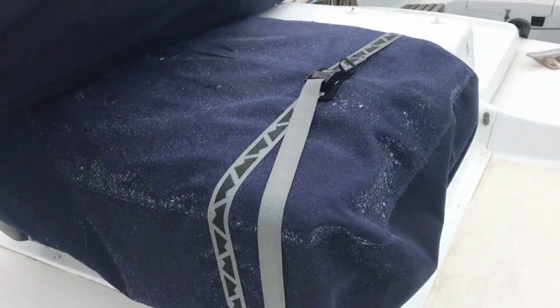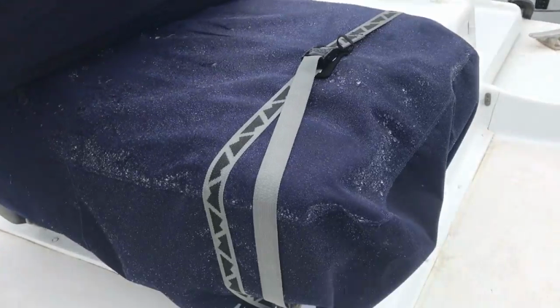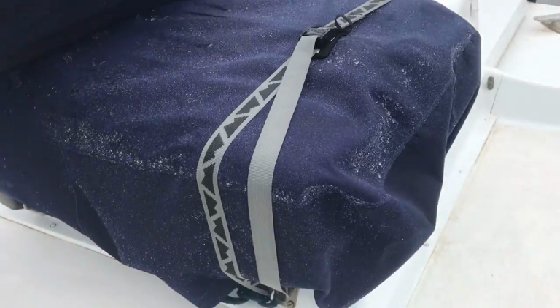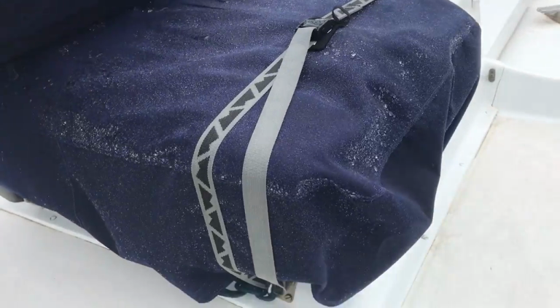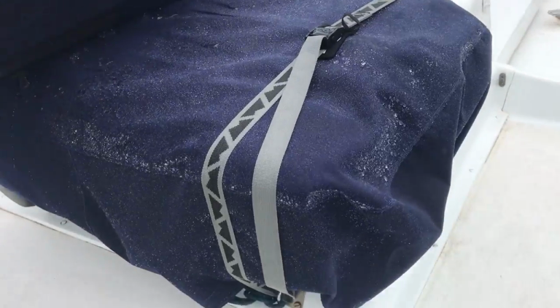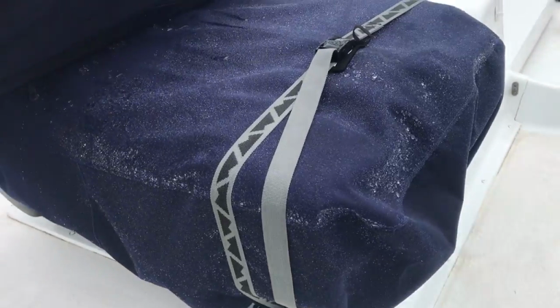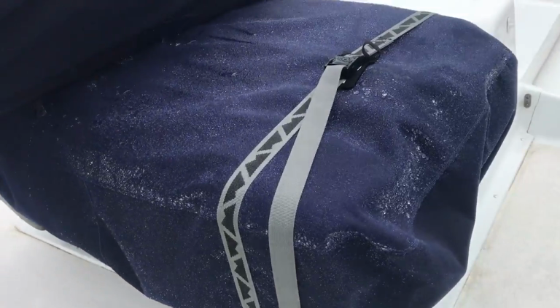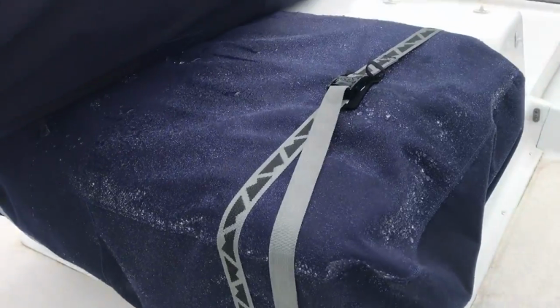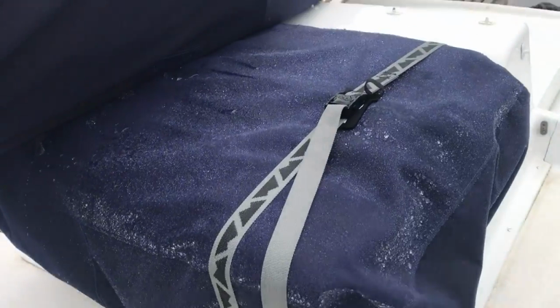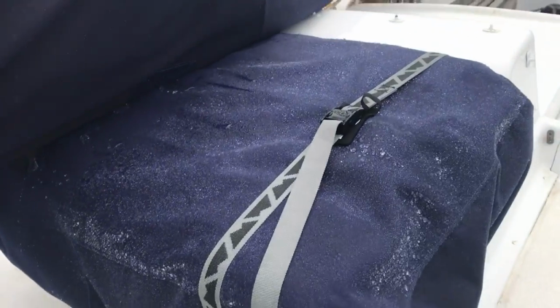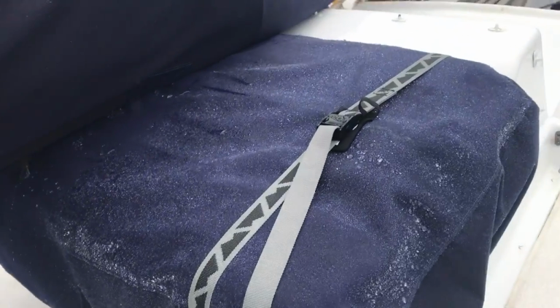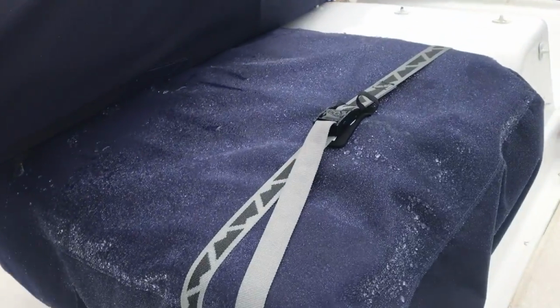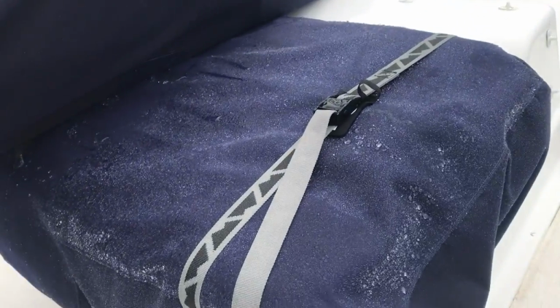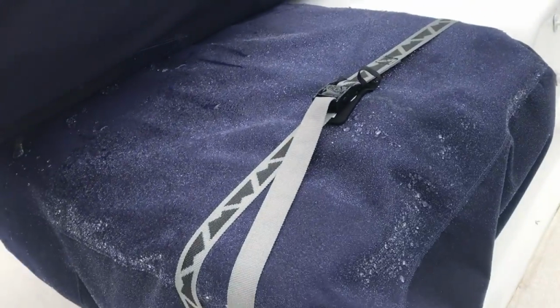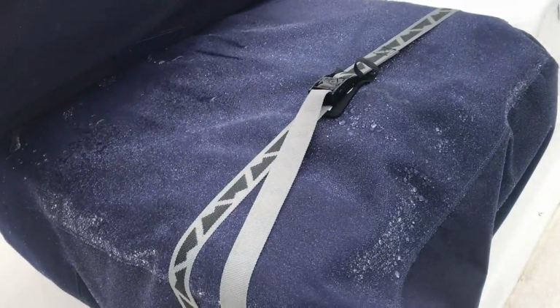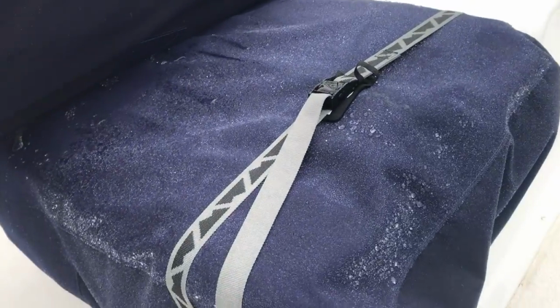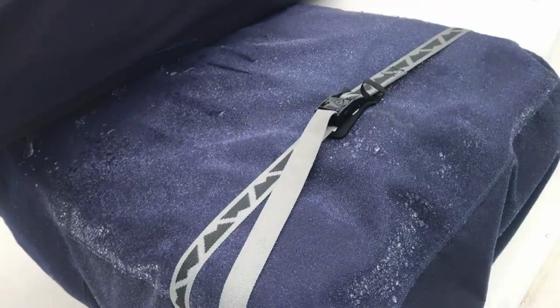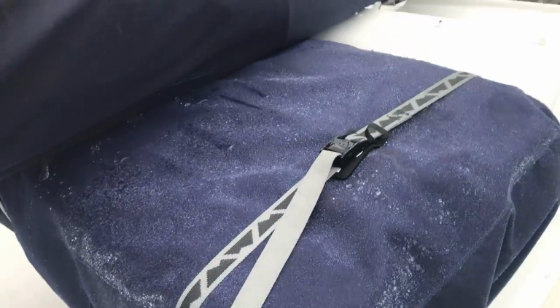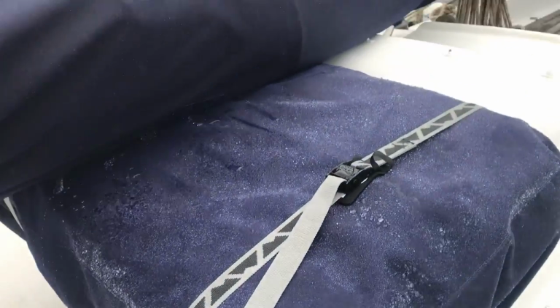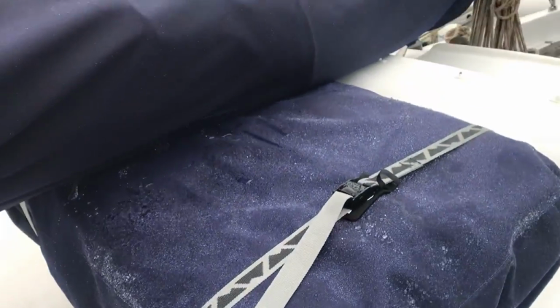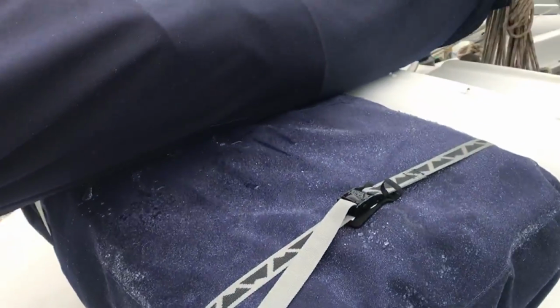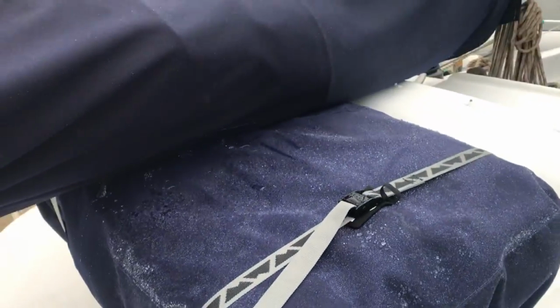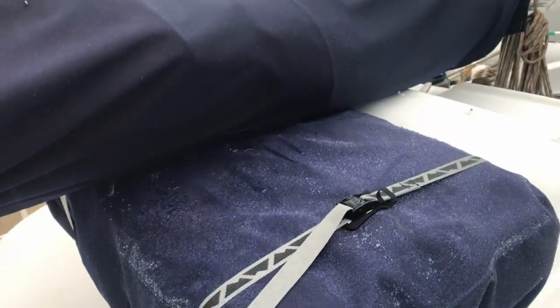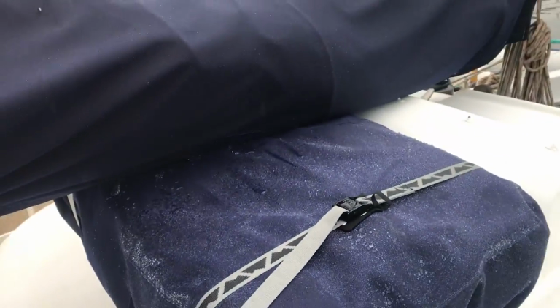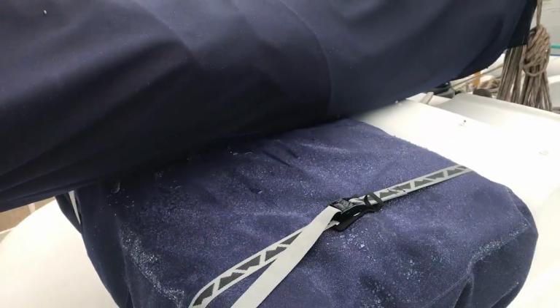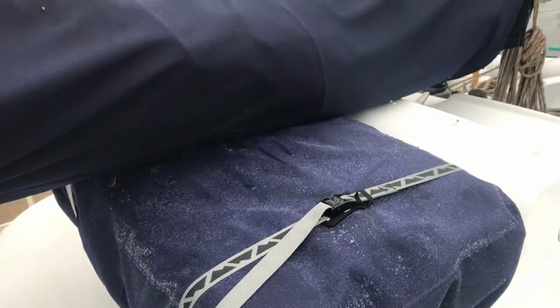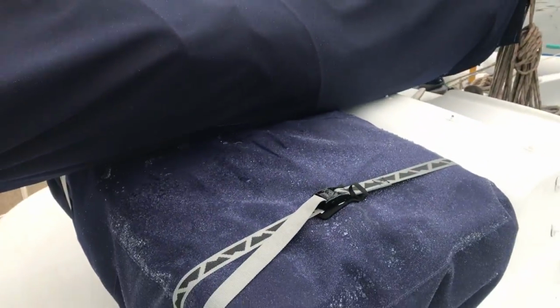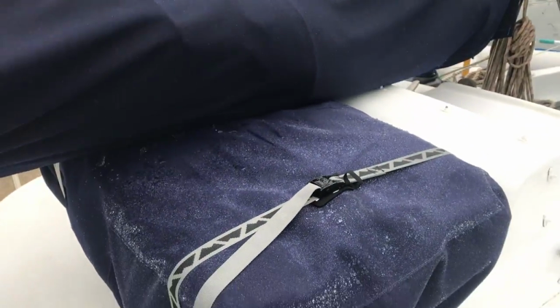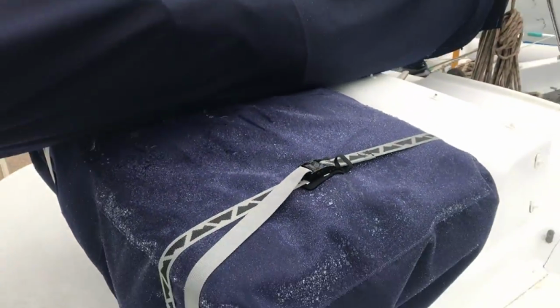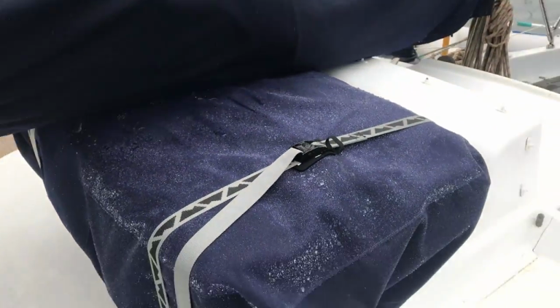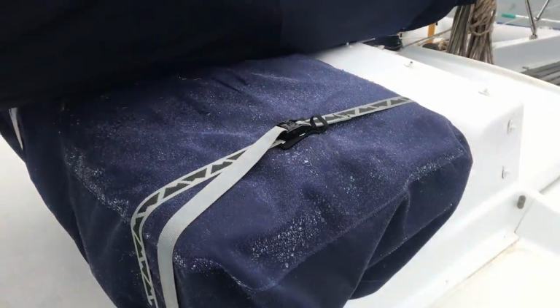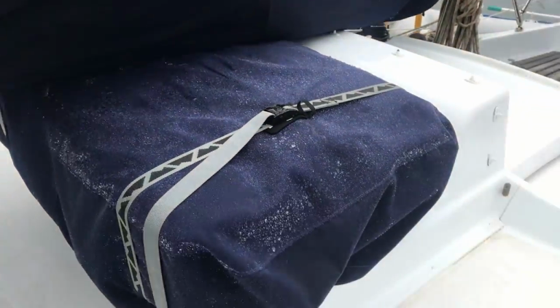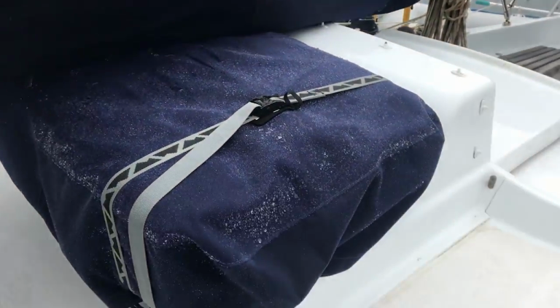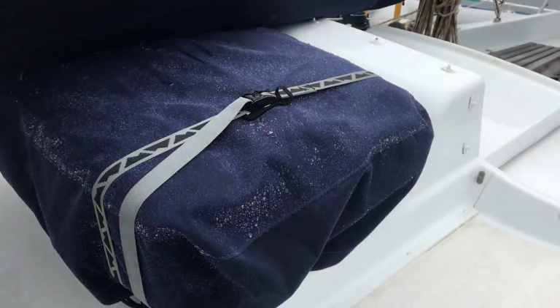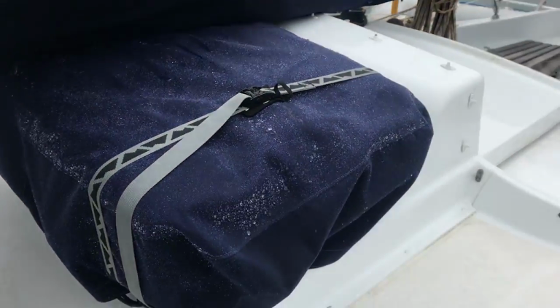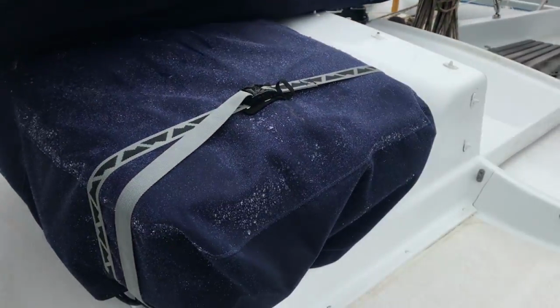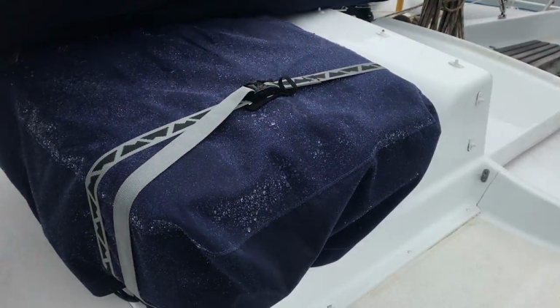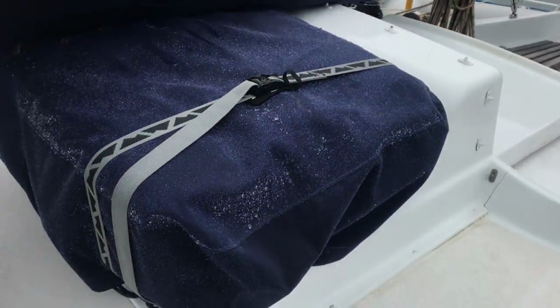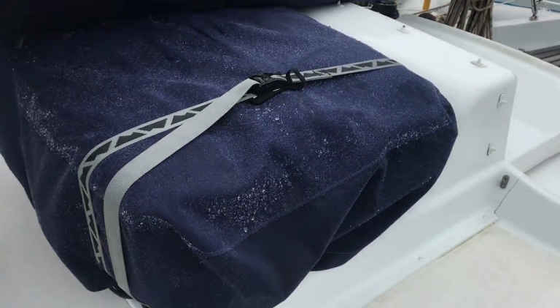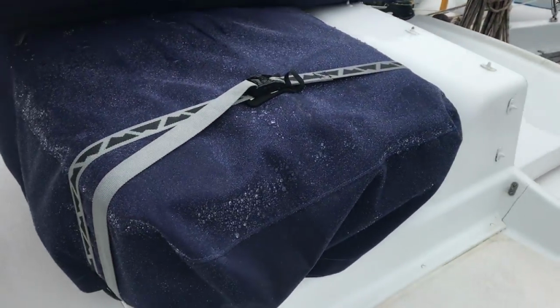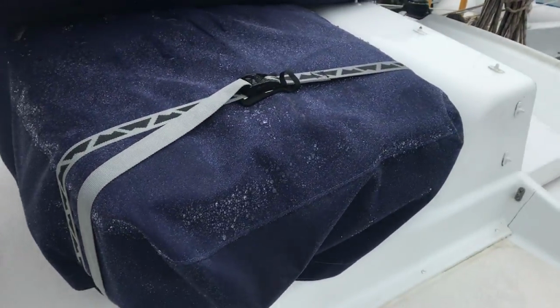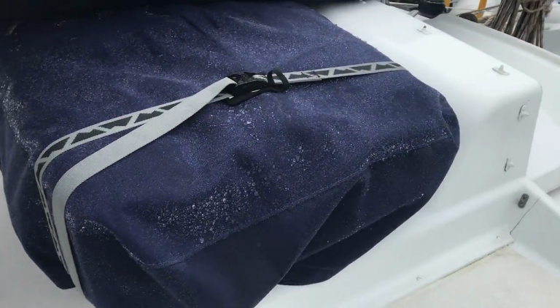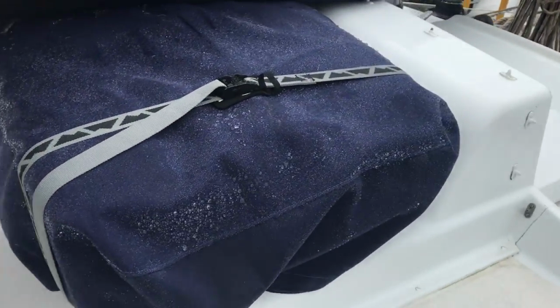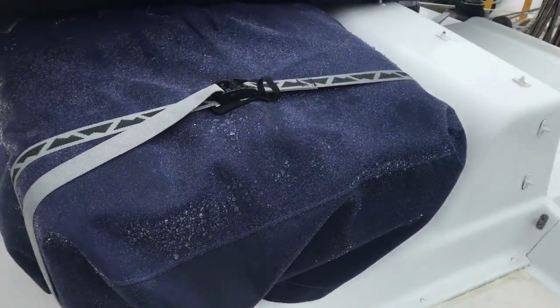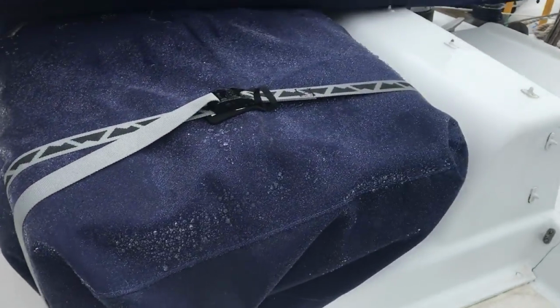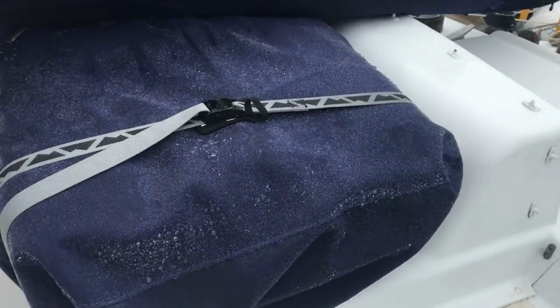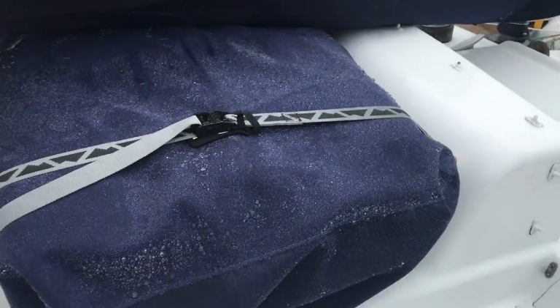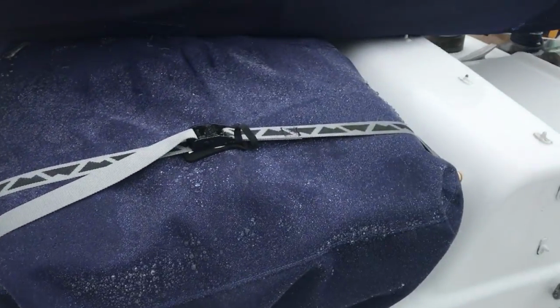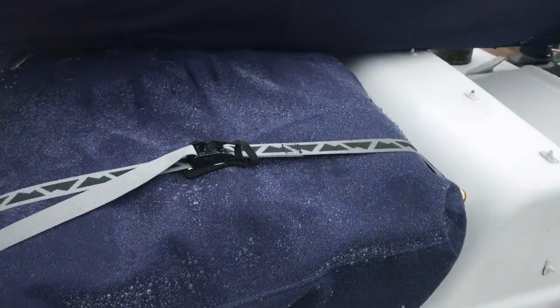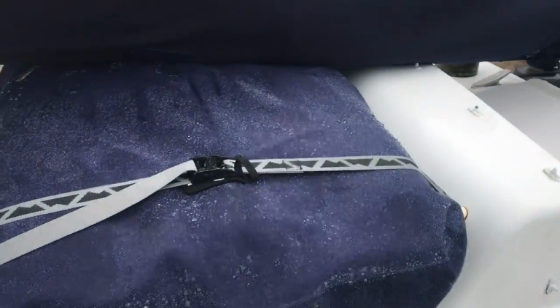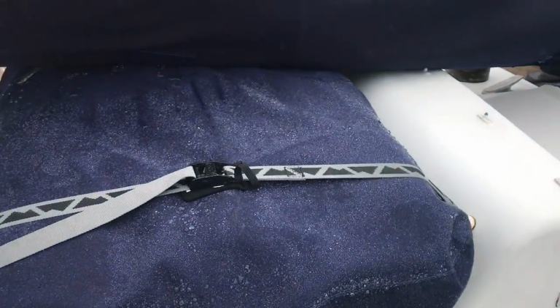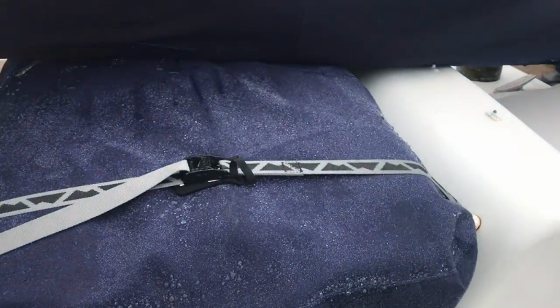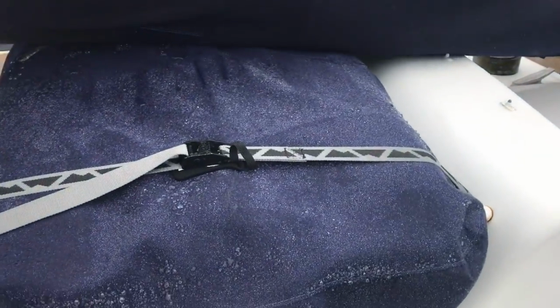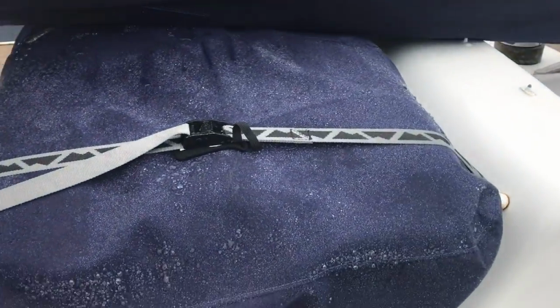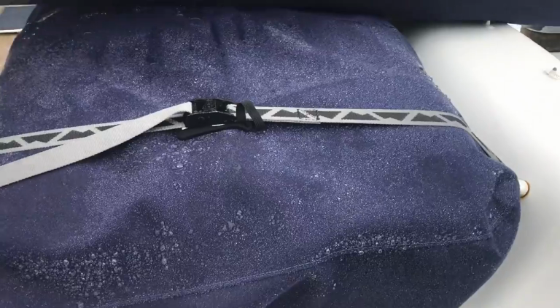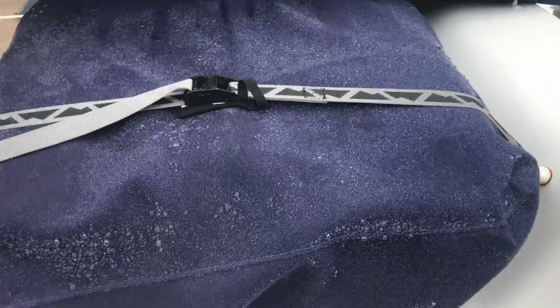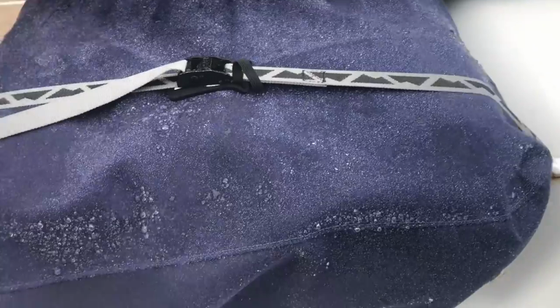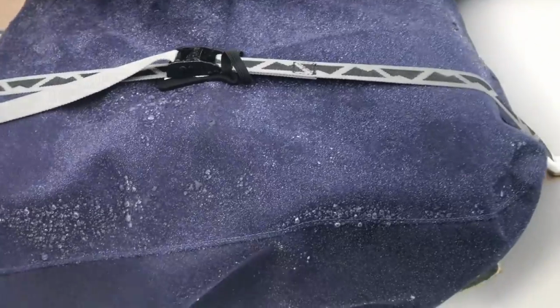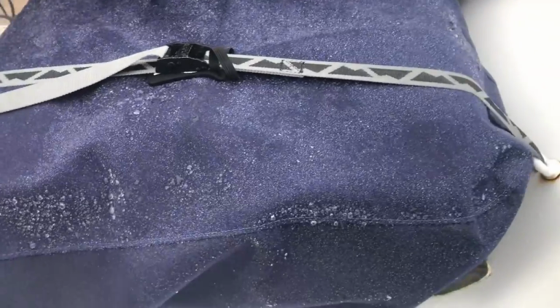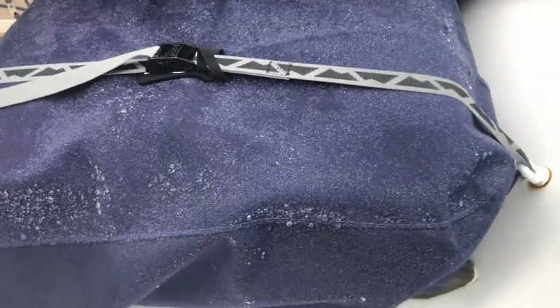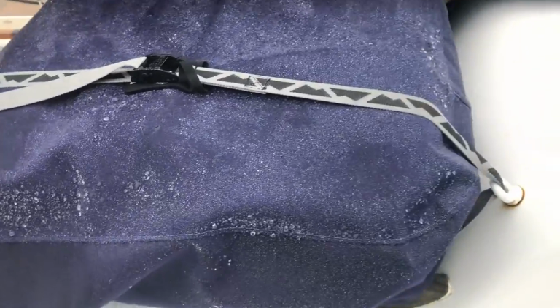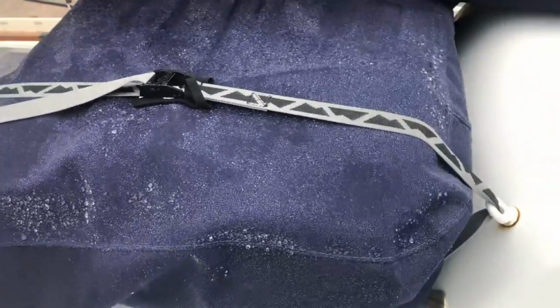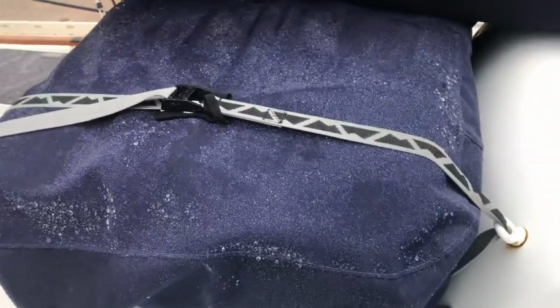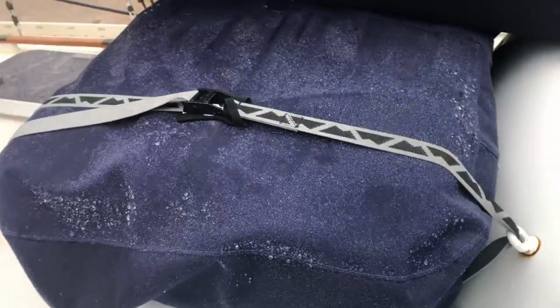We've got a life raft there — six-man, within its service.